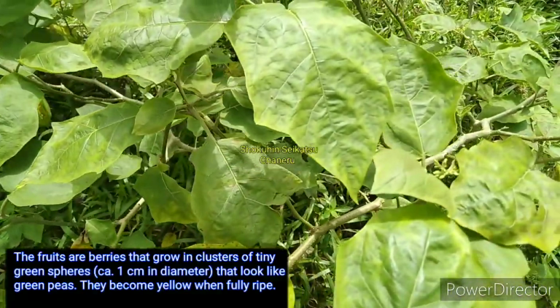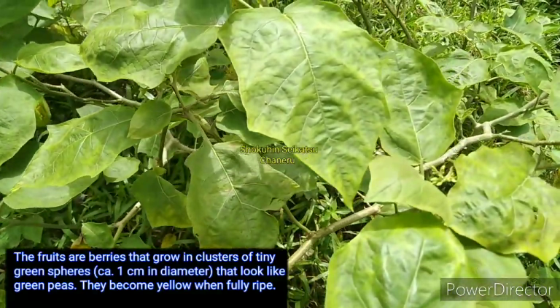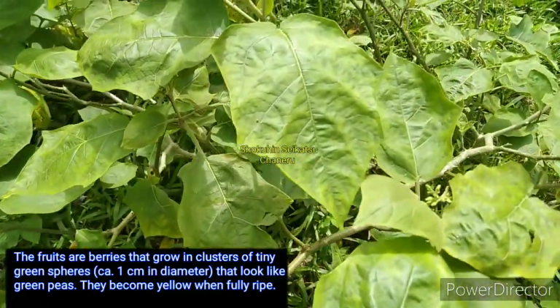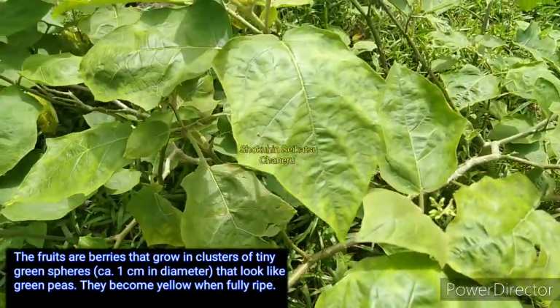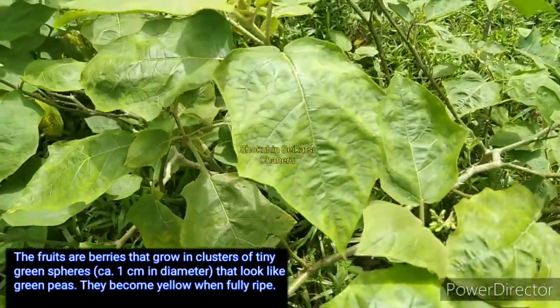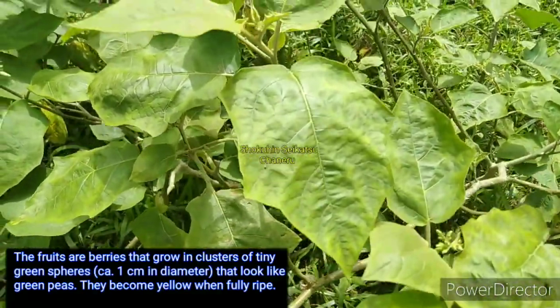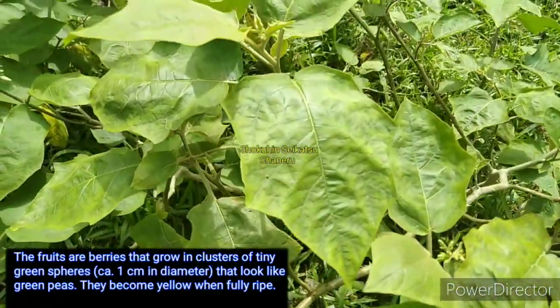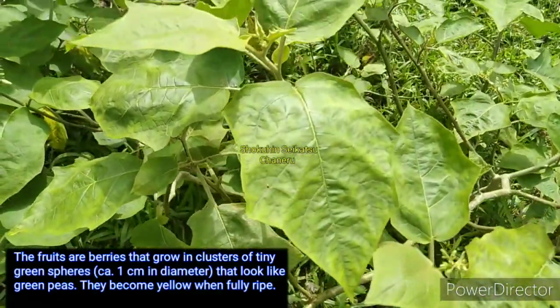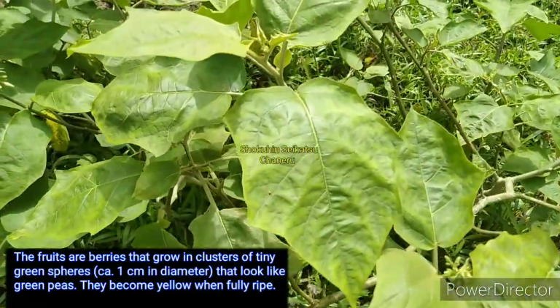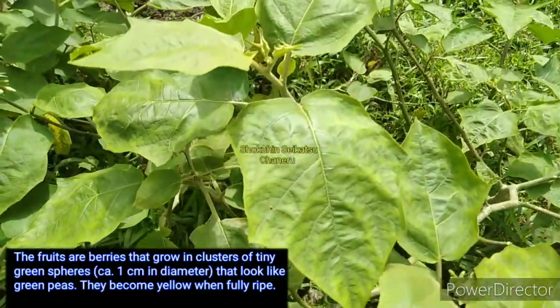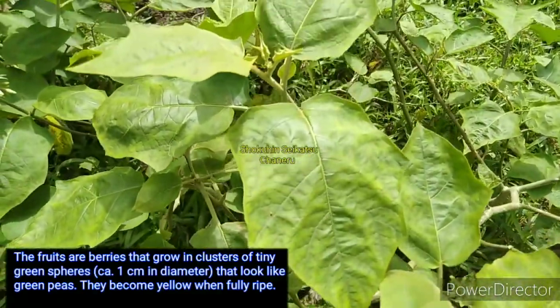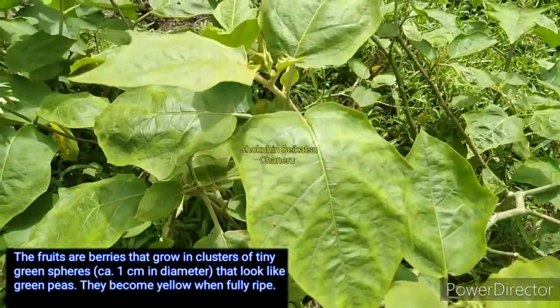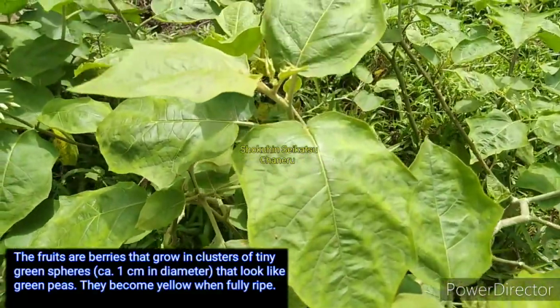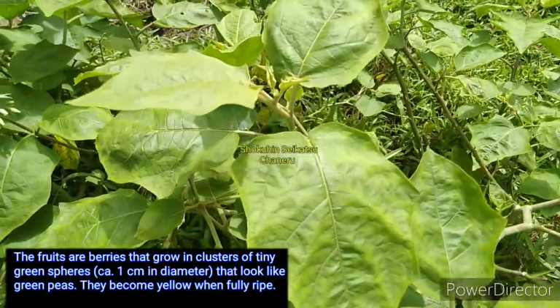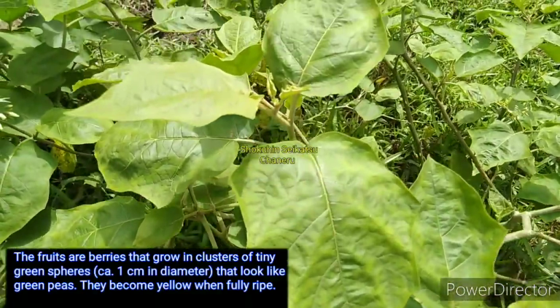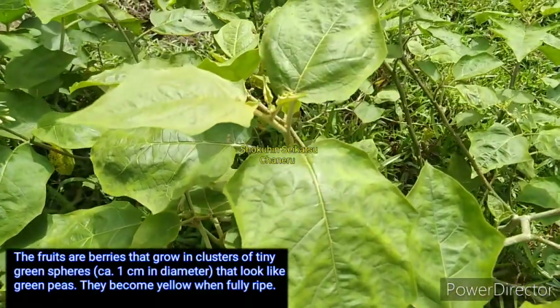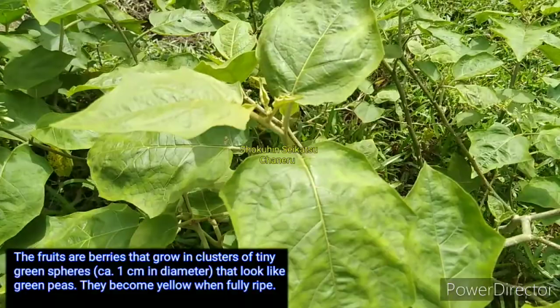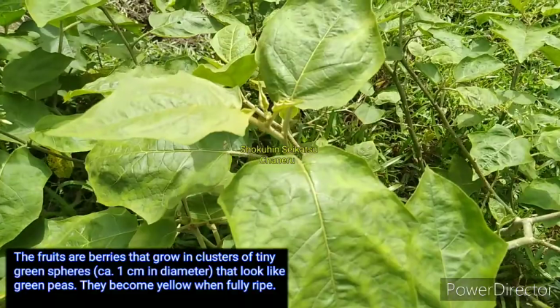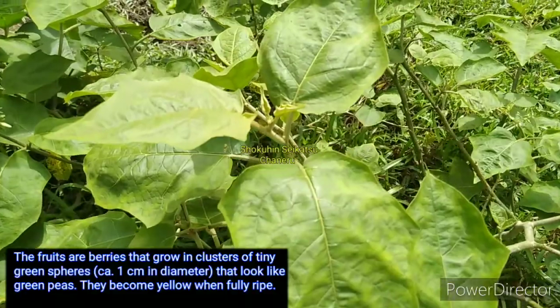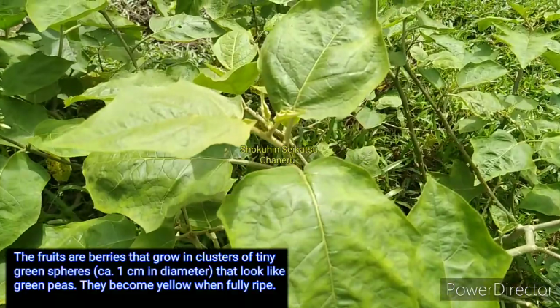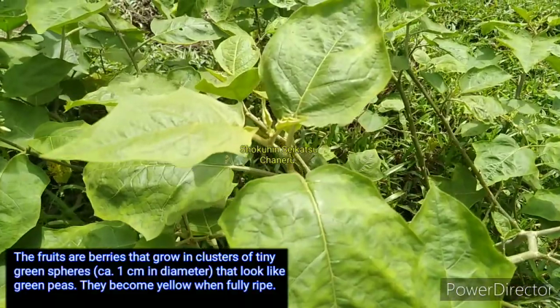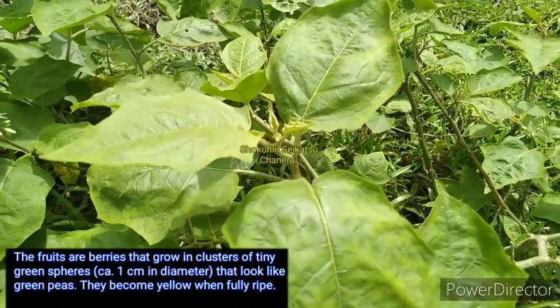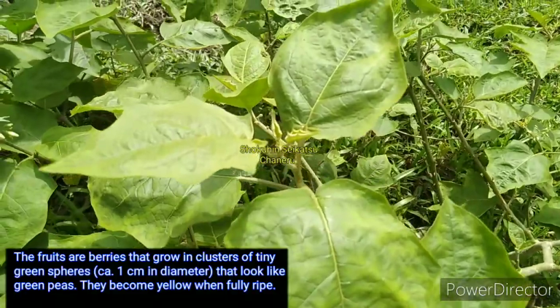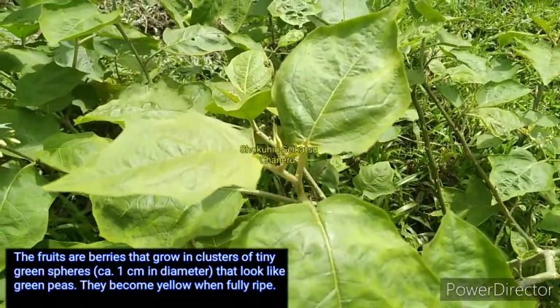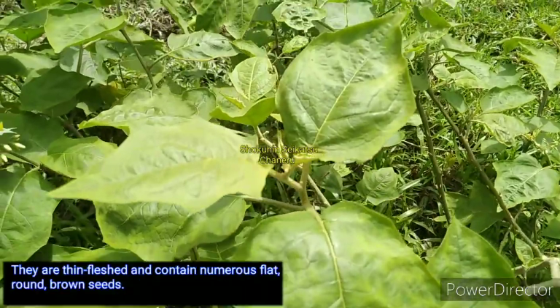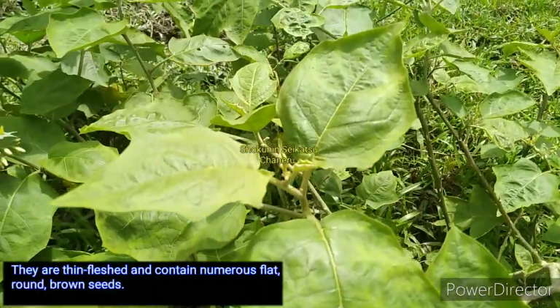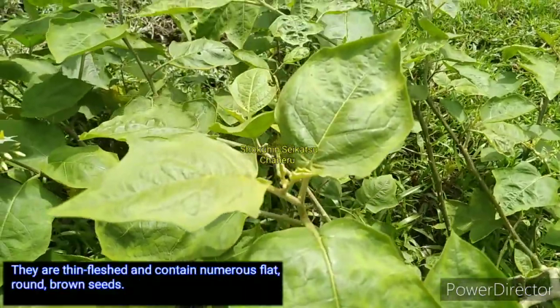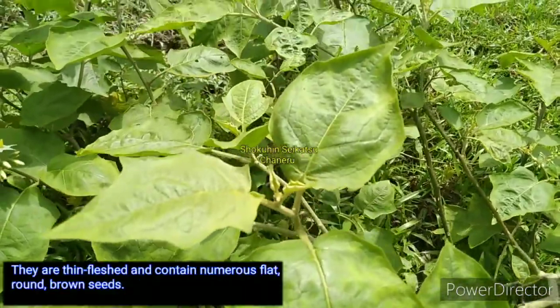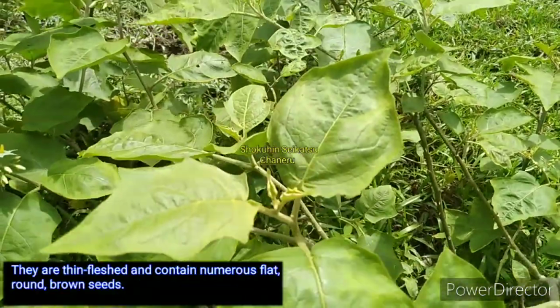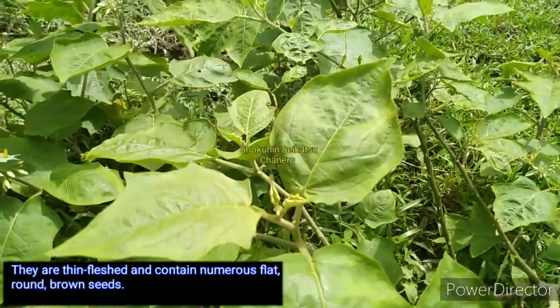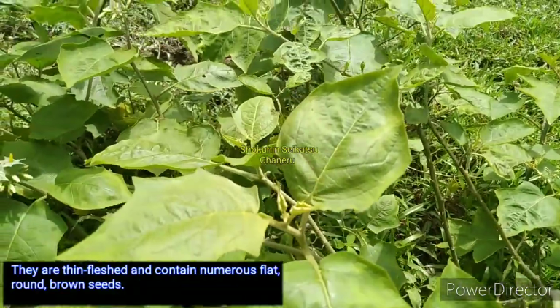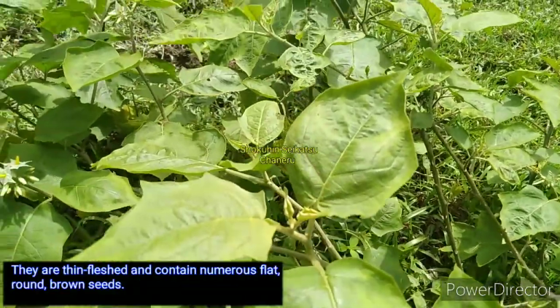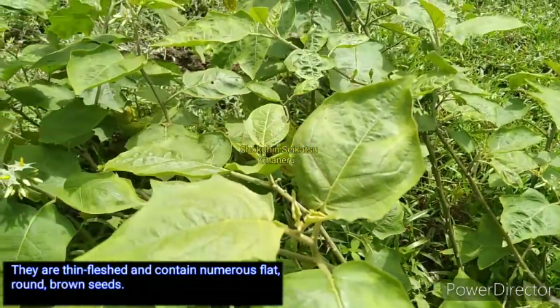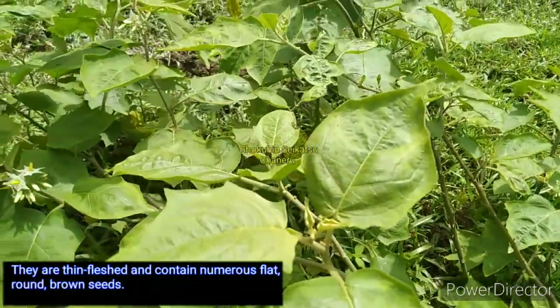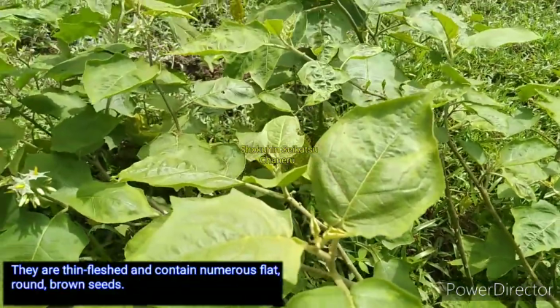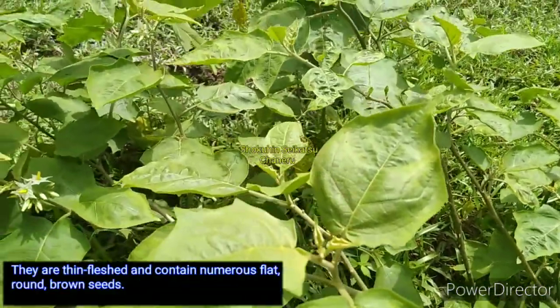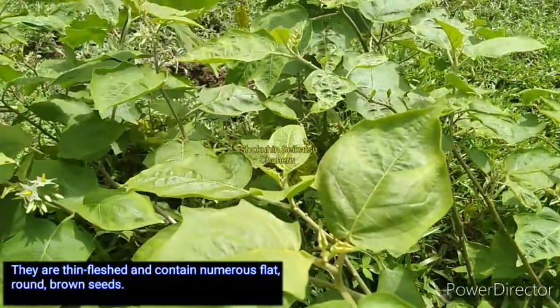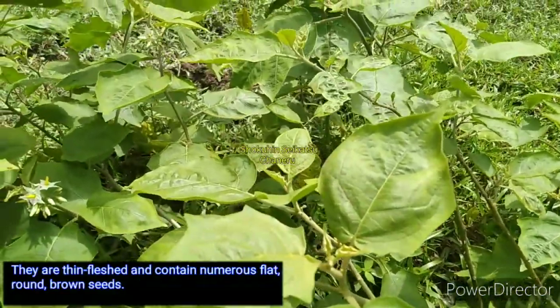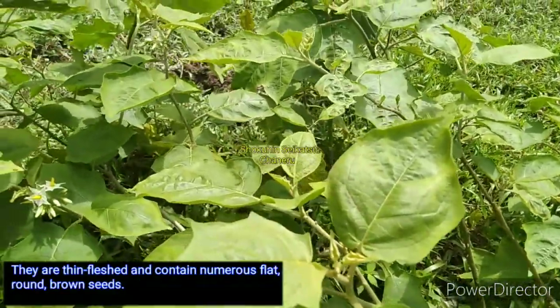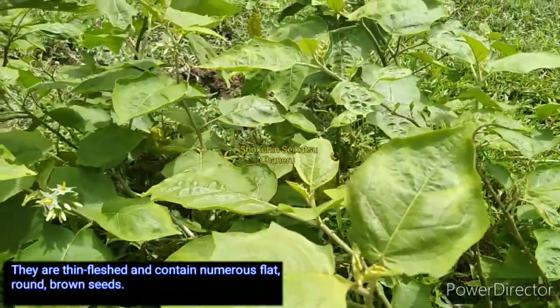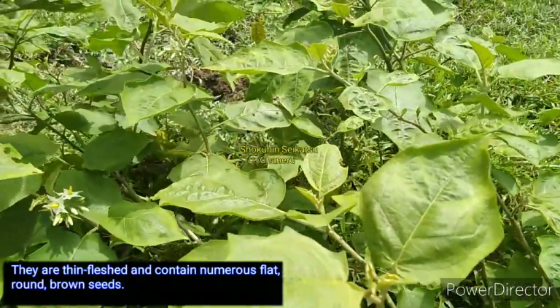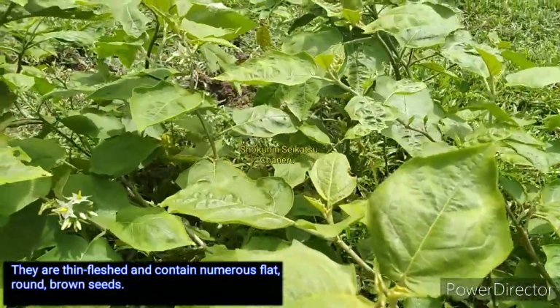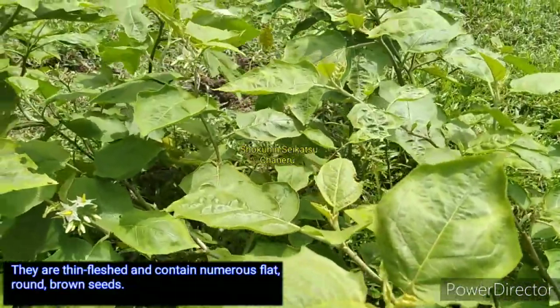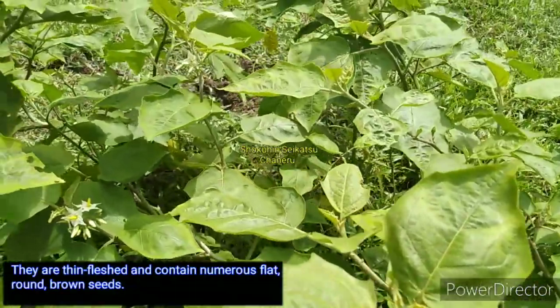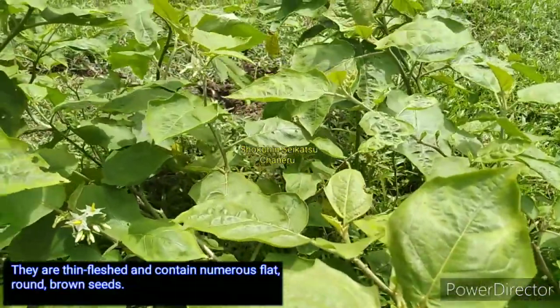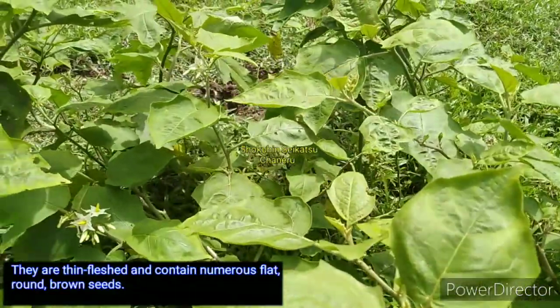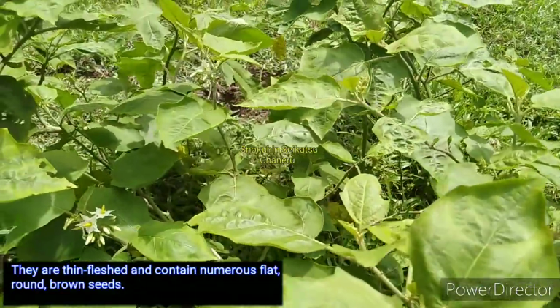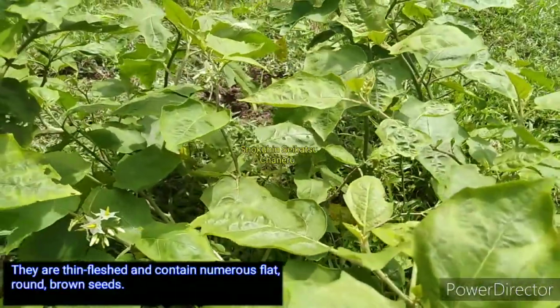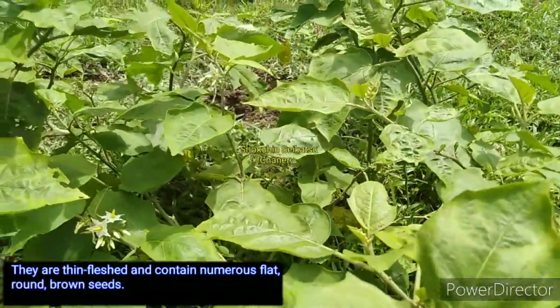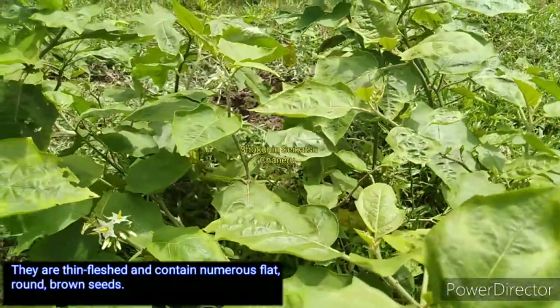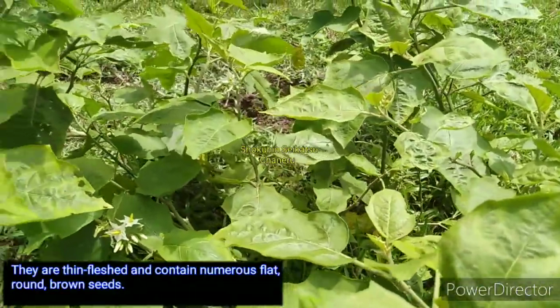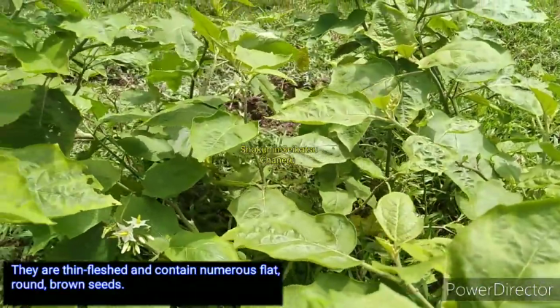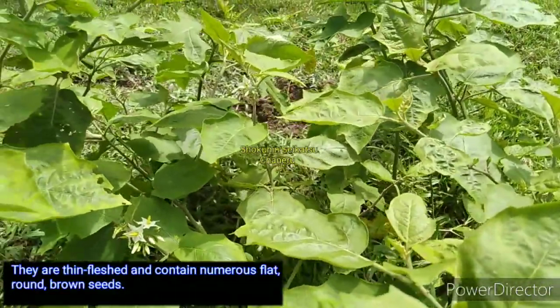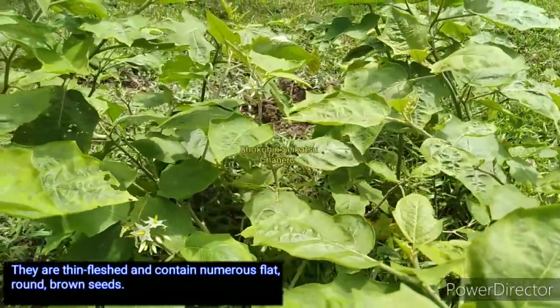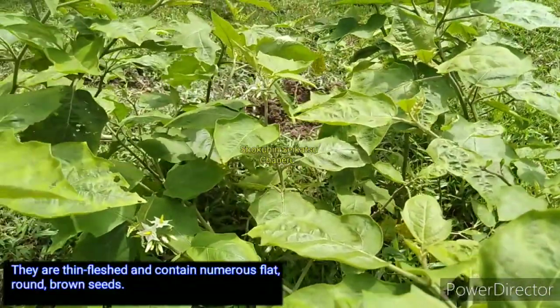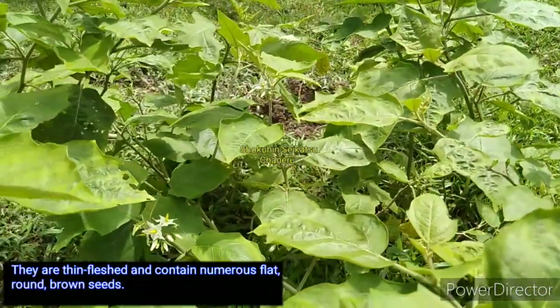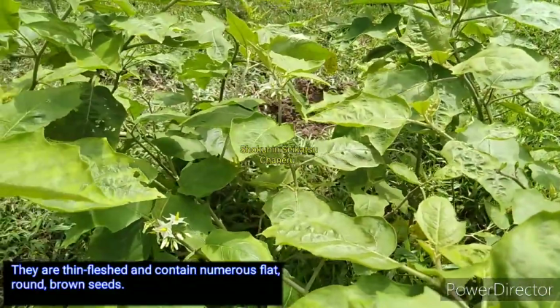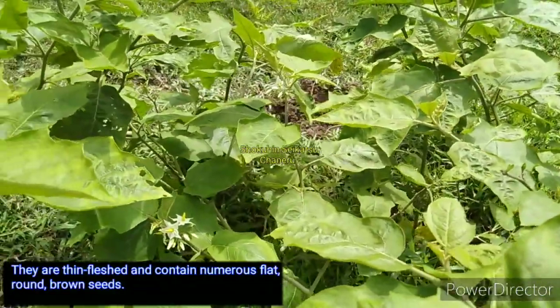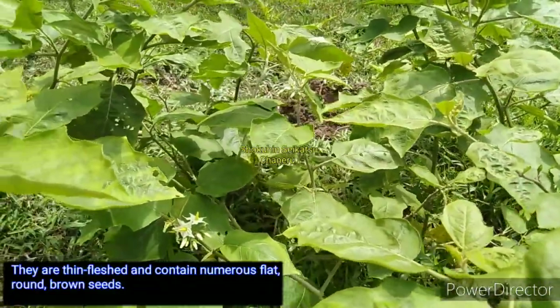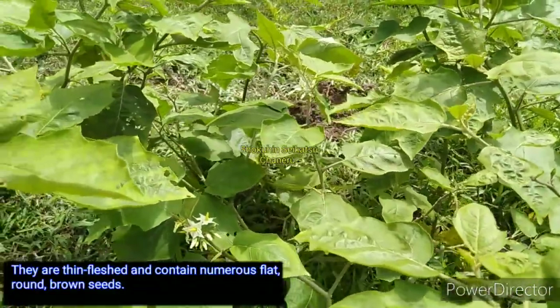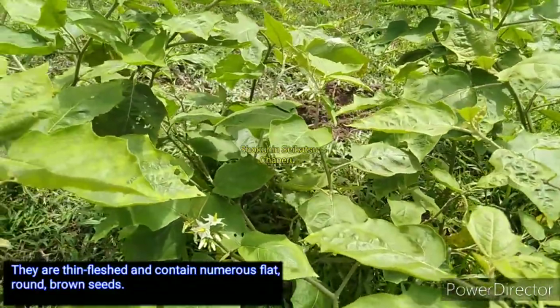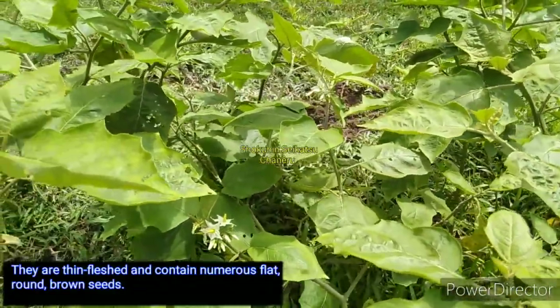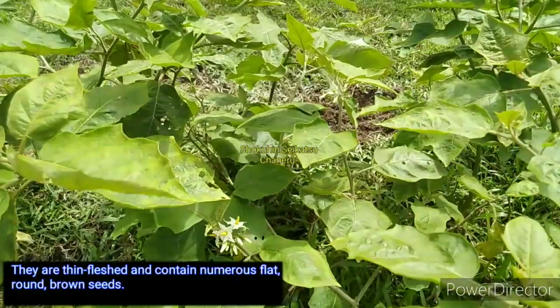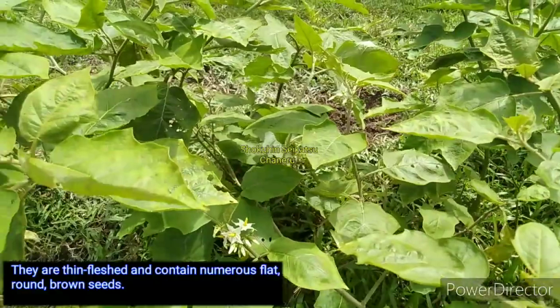They become yellow when fully ripe. They are thin-fleshed and contain numerous flat, round, brown seeds.